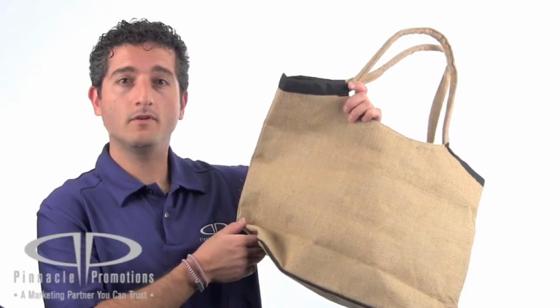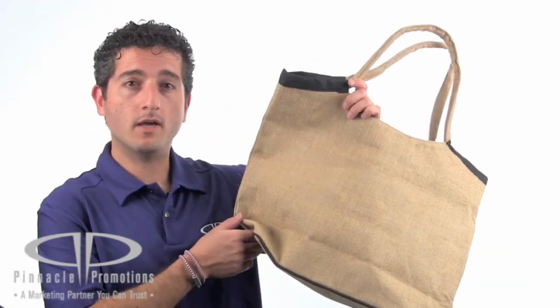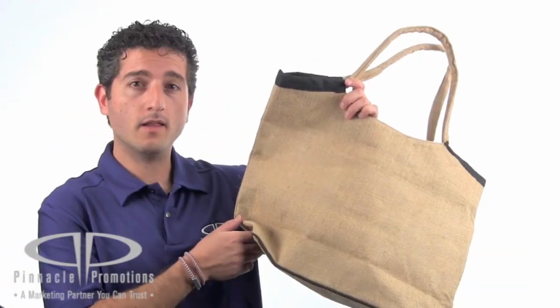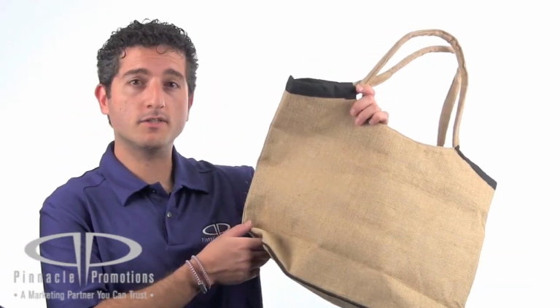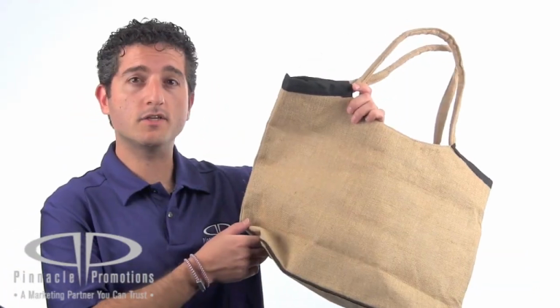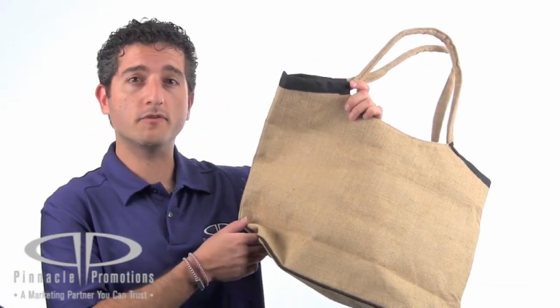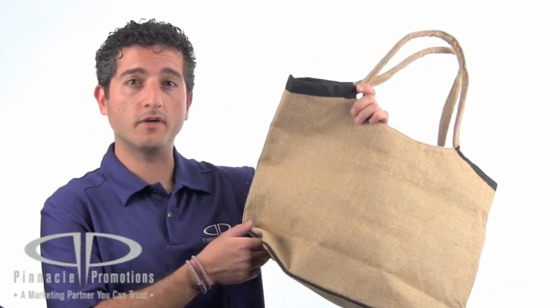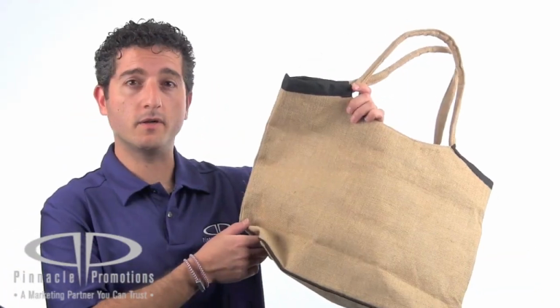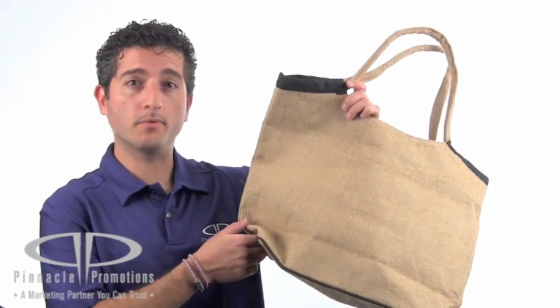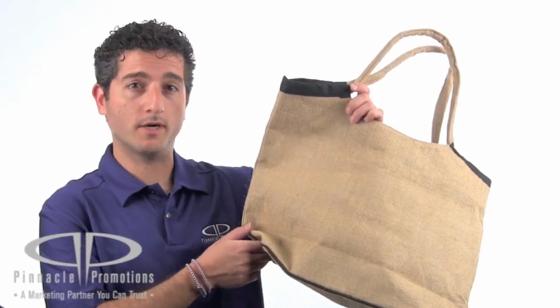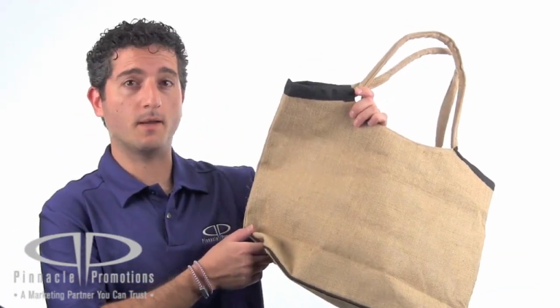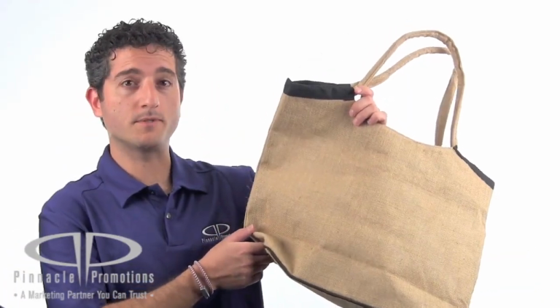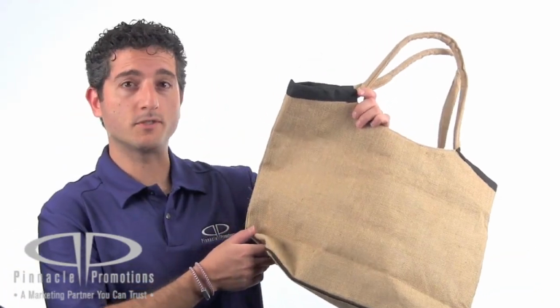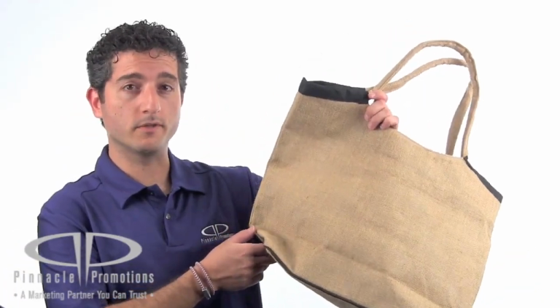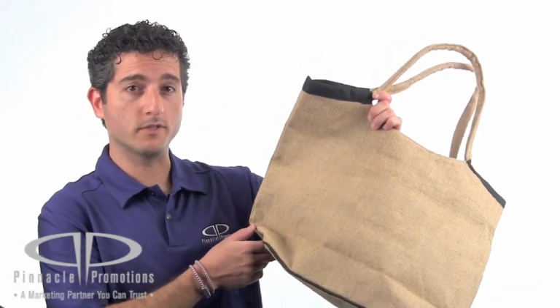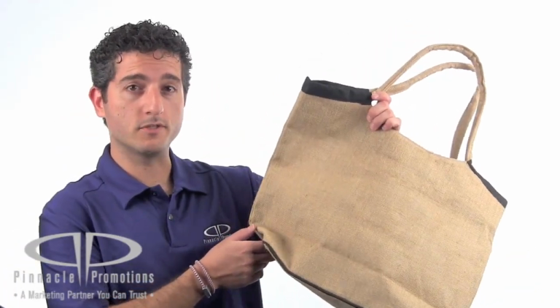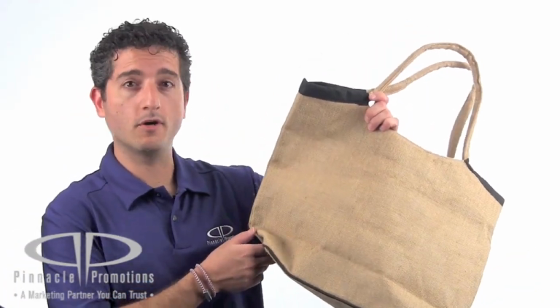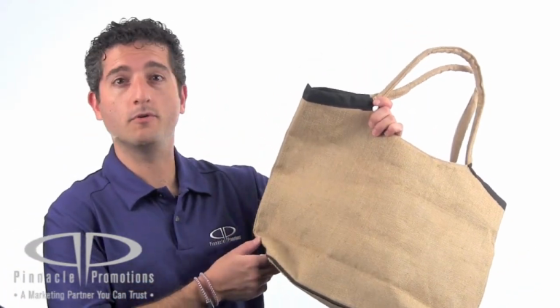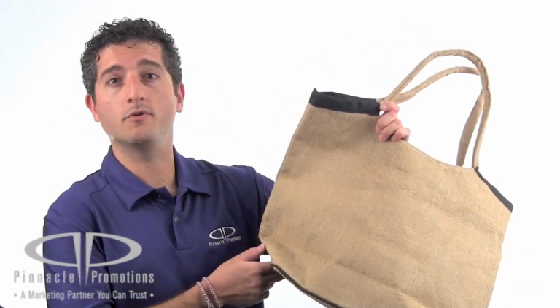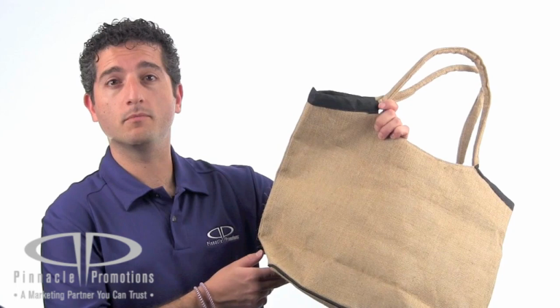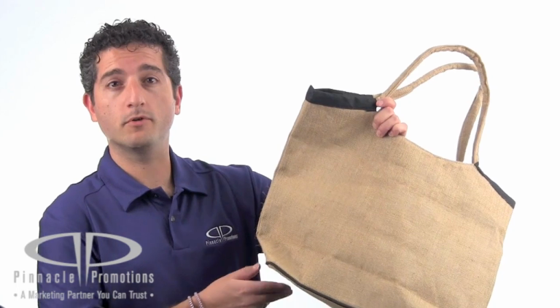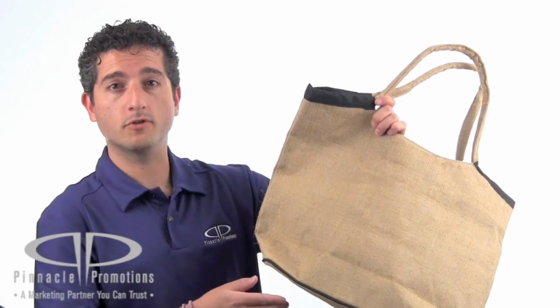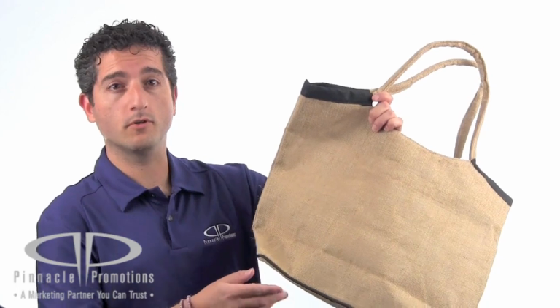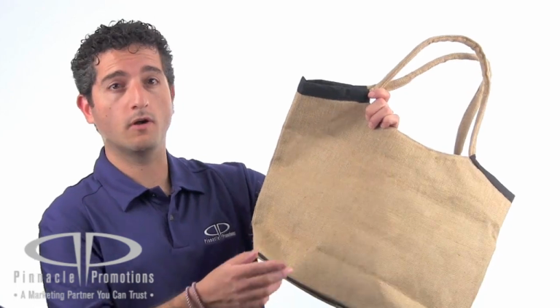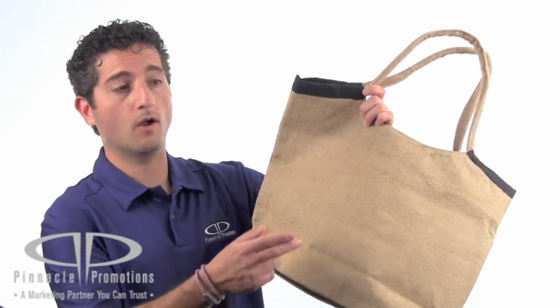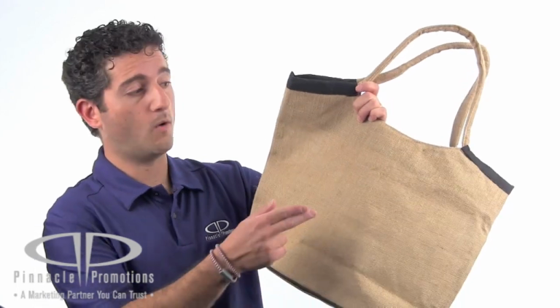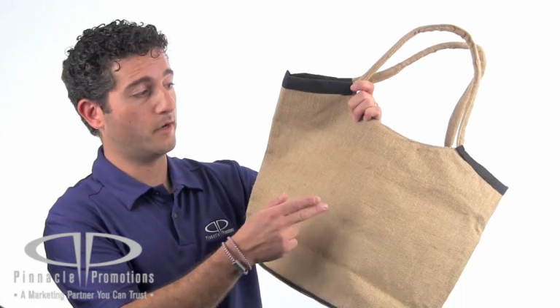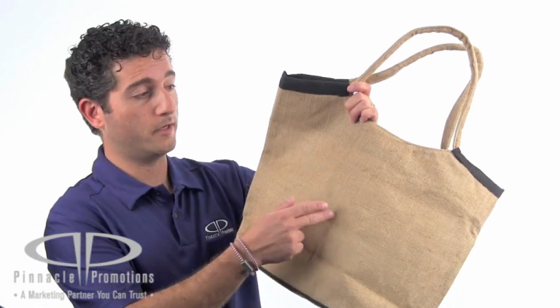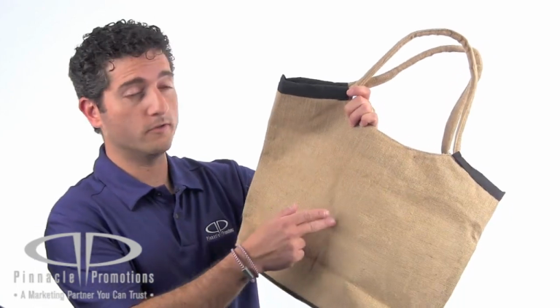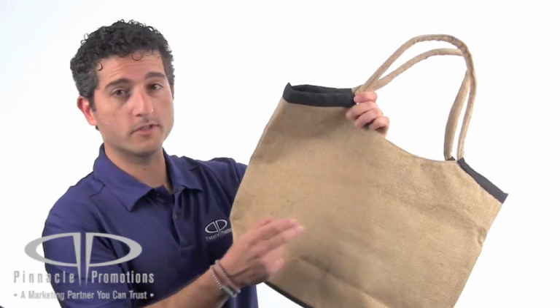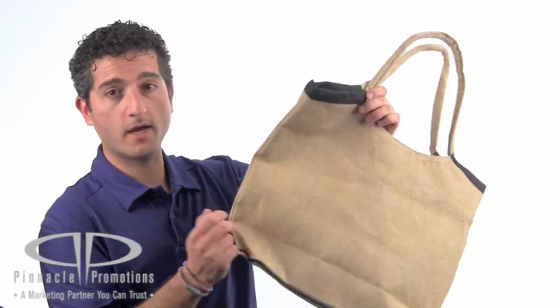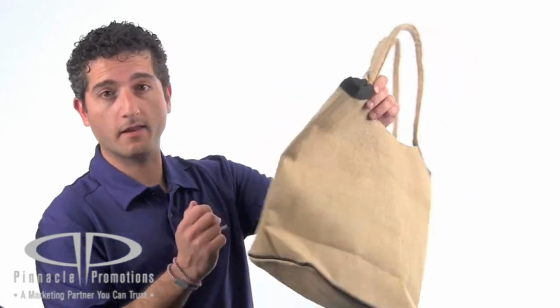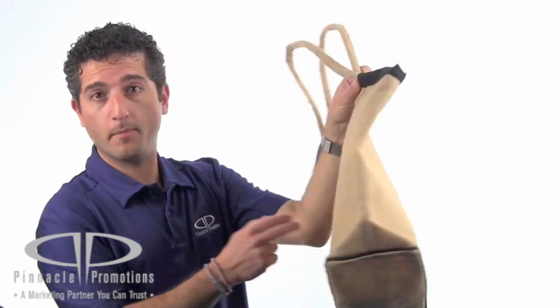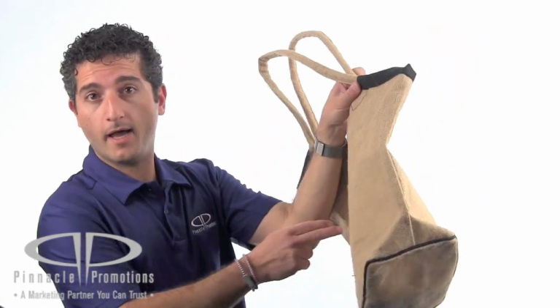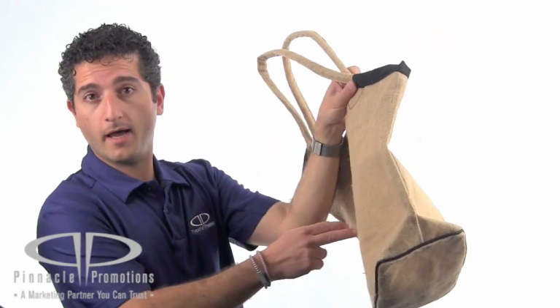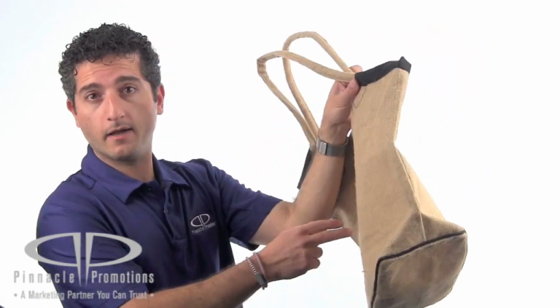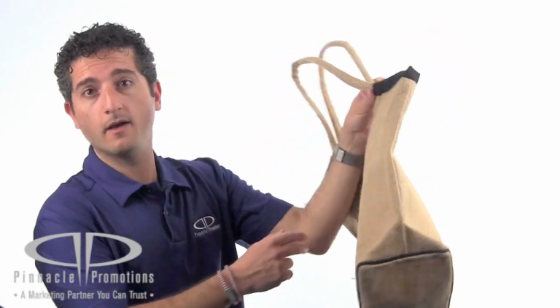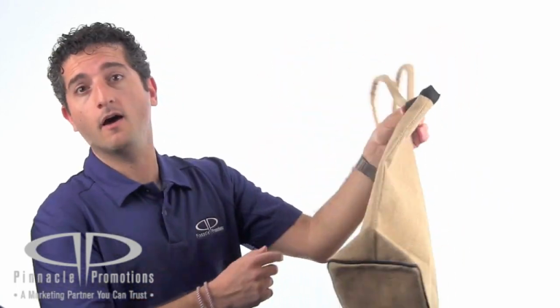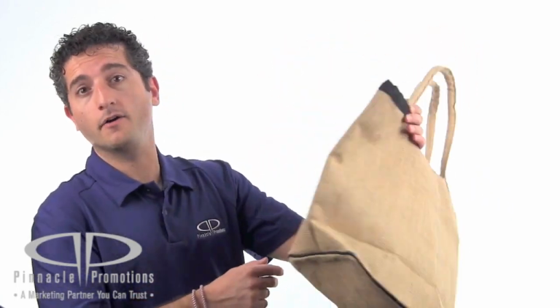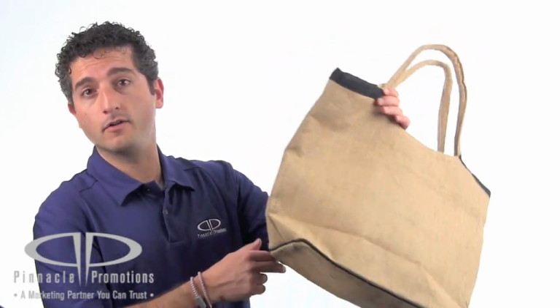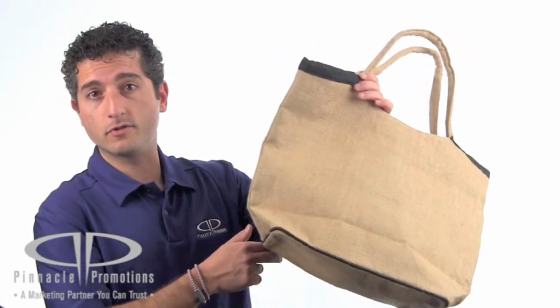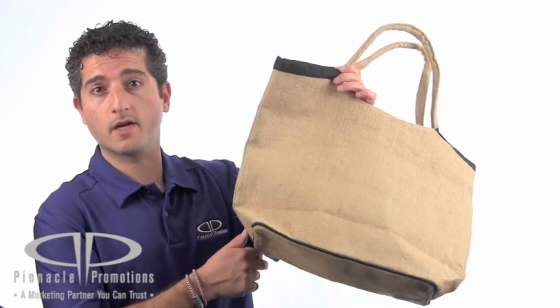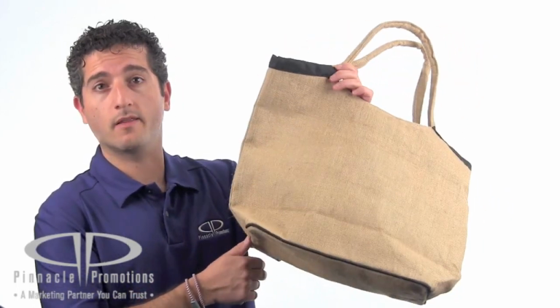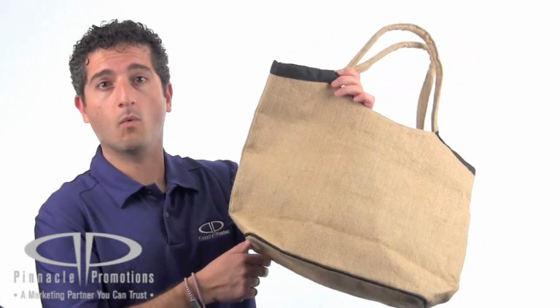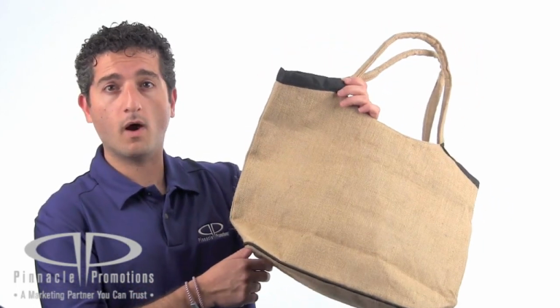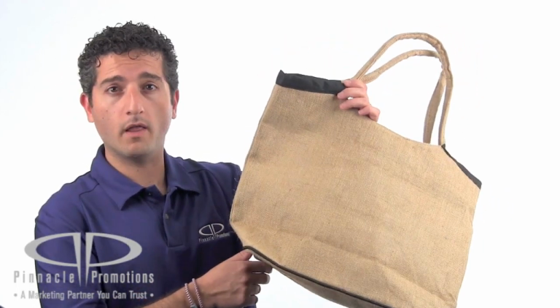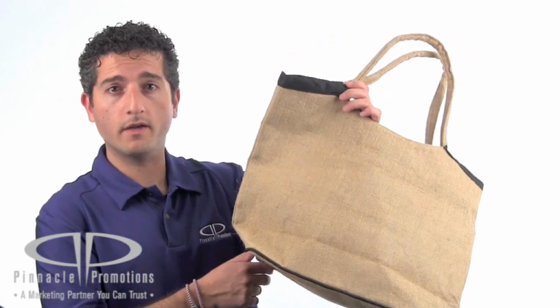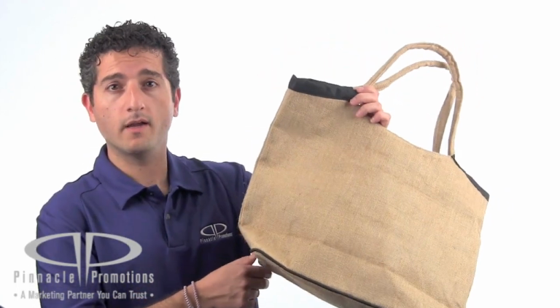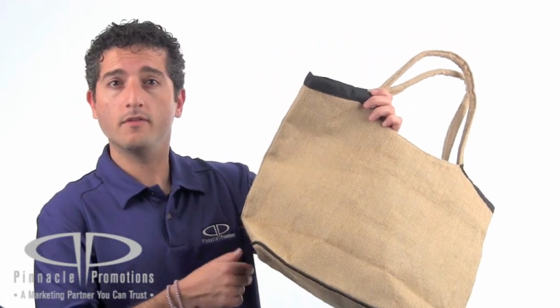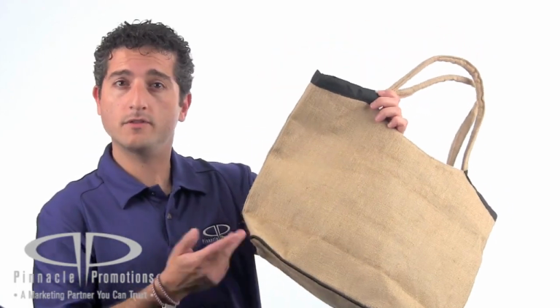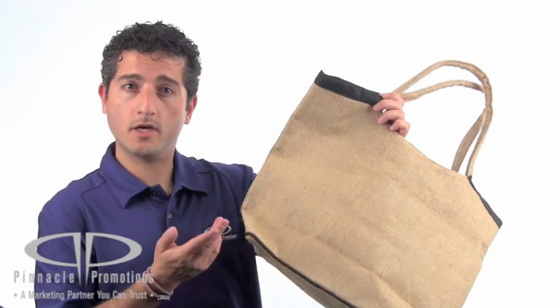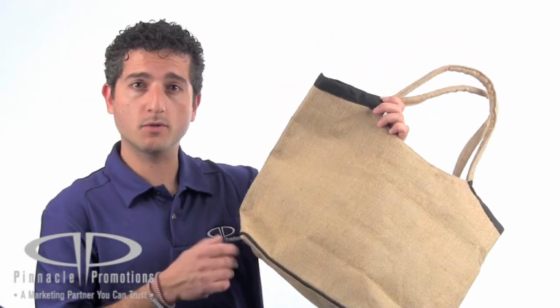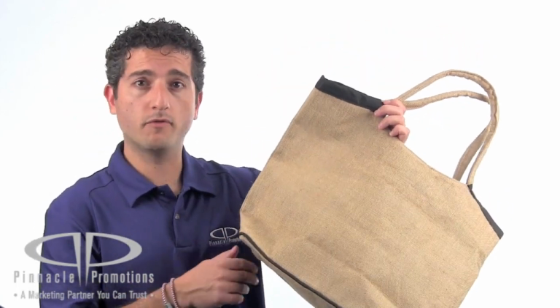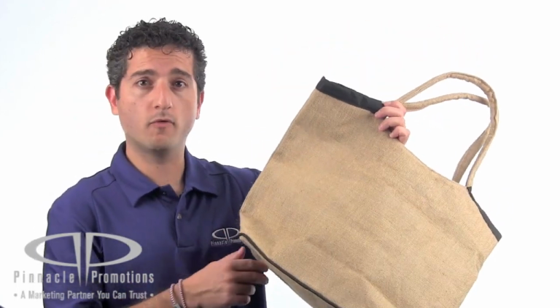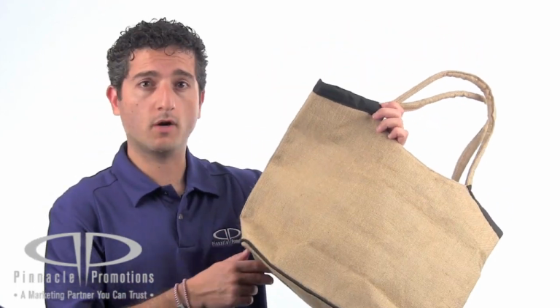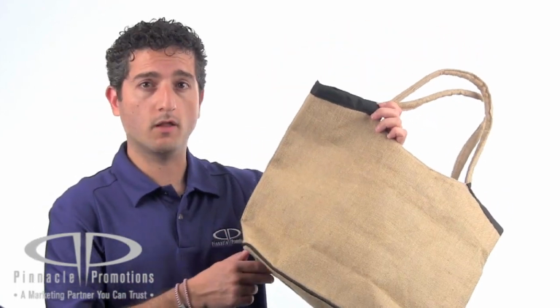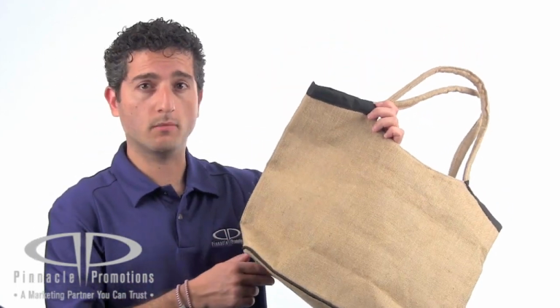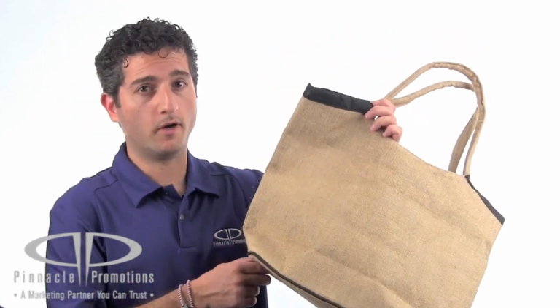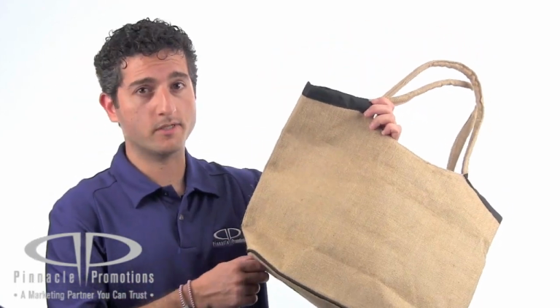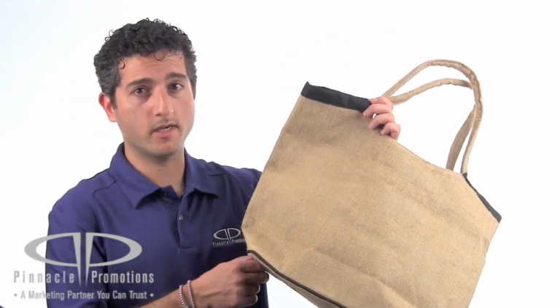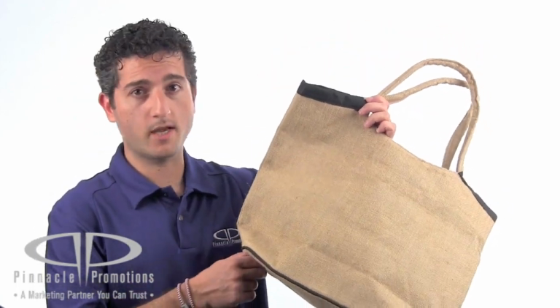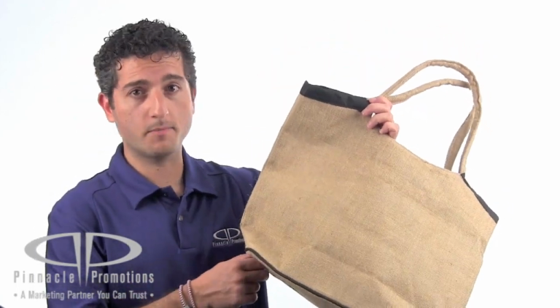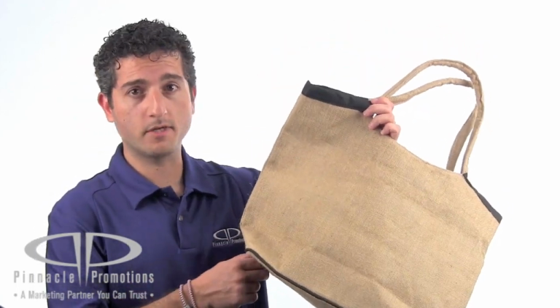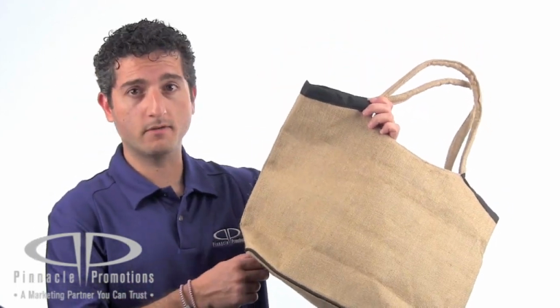You've got lots of different imprint options with this tote. You can put your logo on either side of the bag, on either side of the wallet, and there's also a four-color process option.